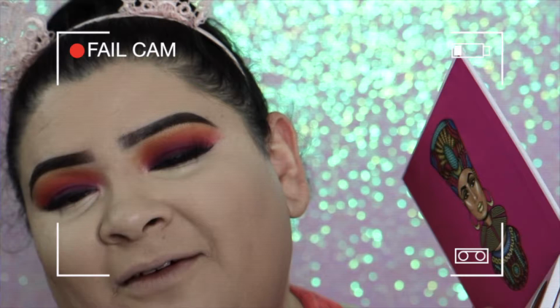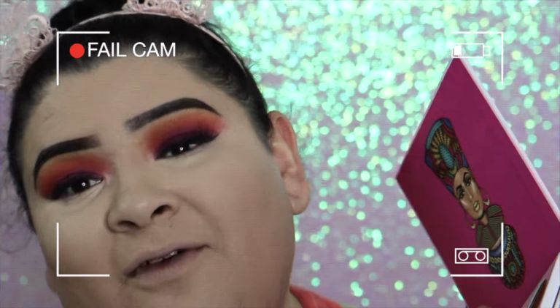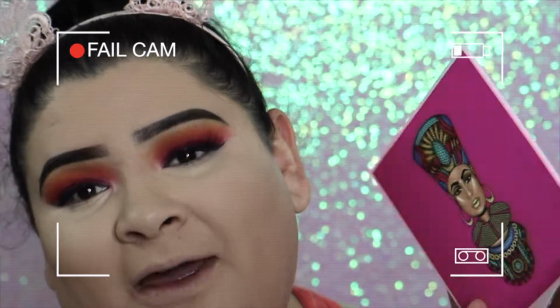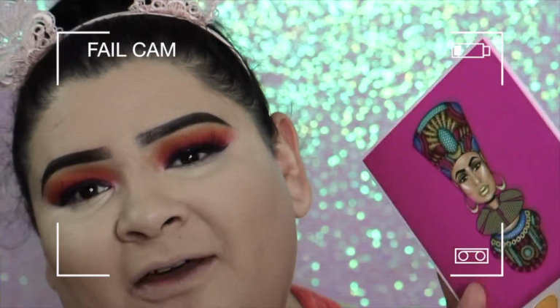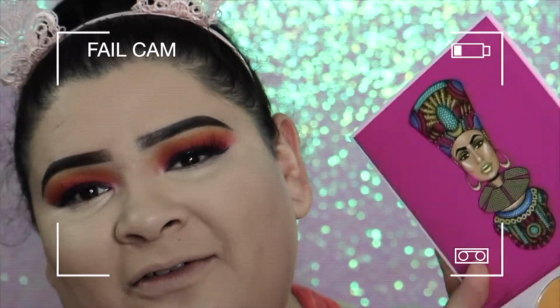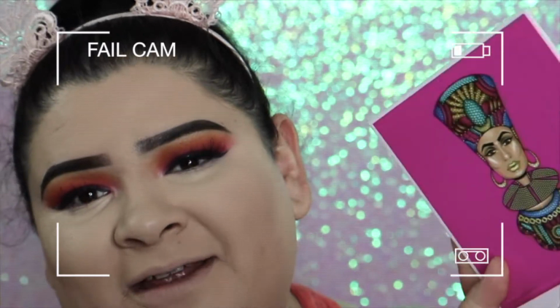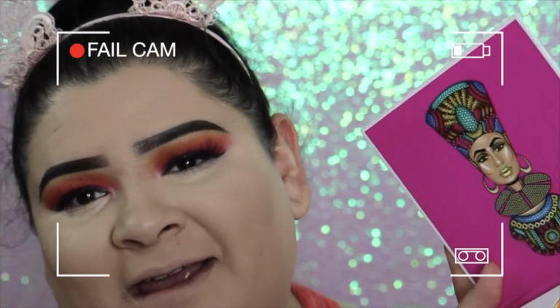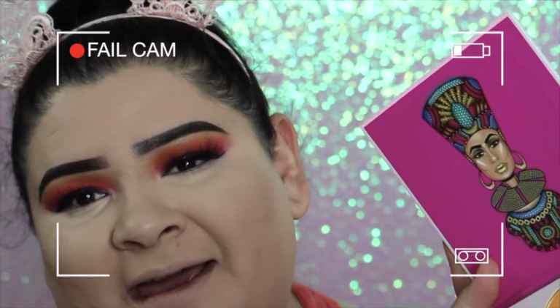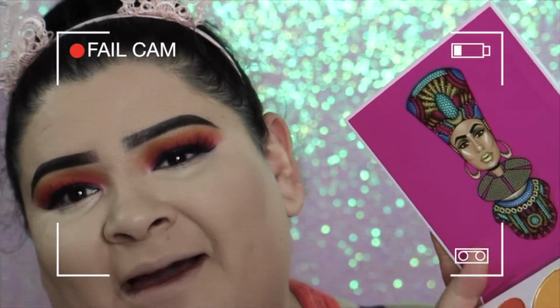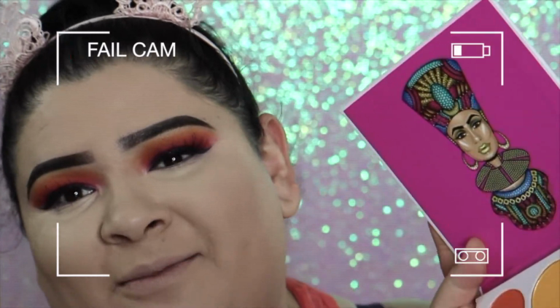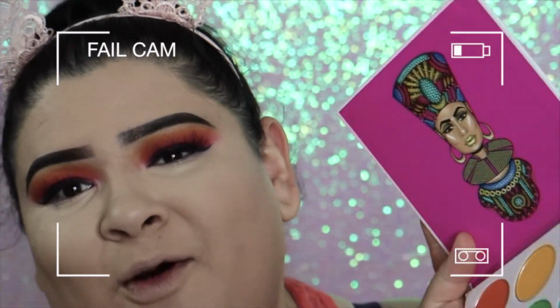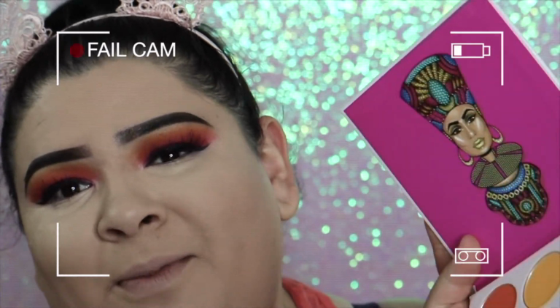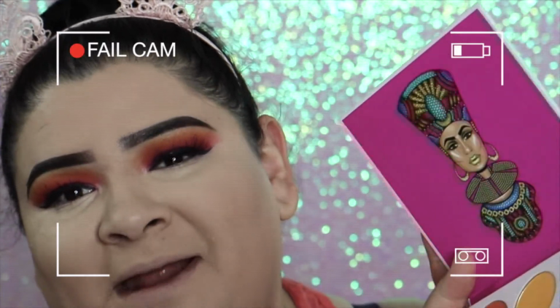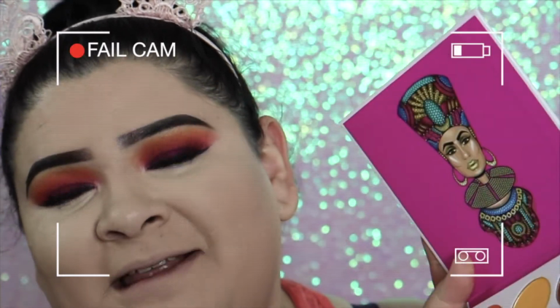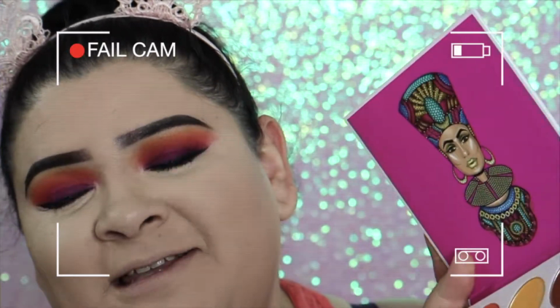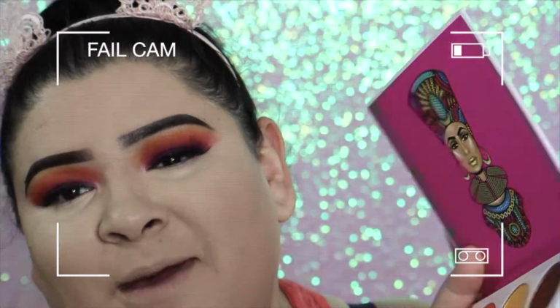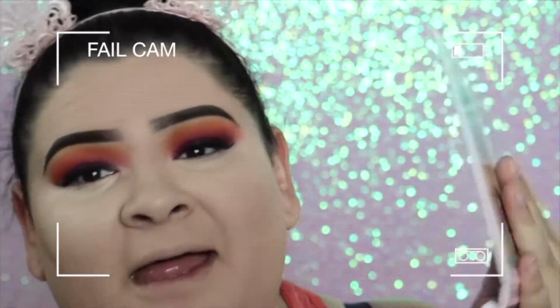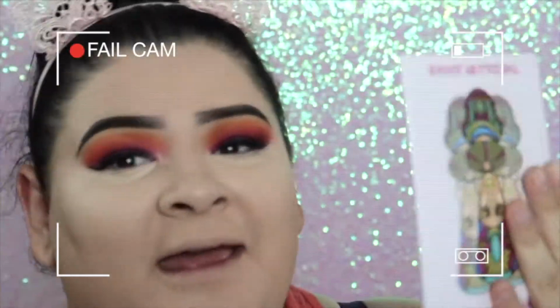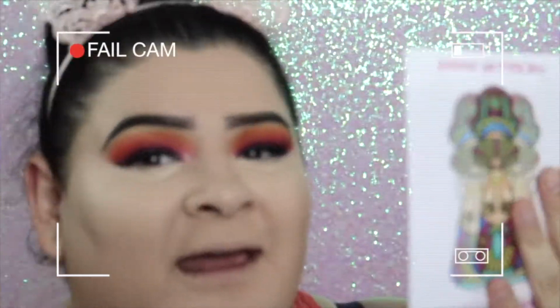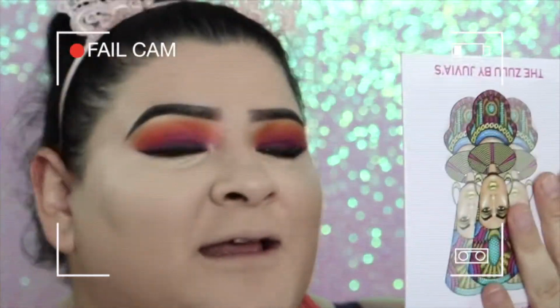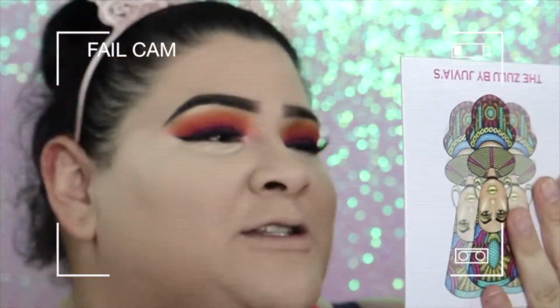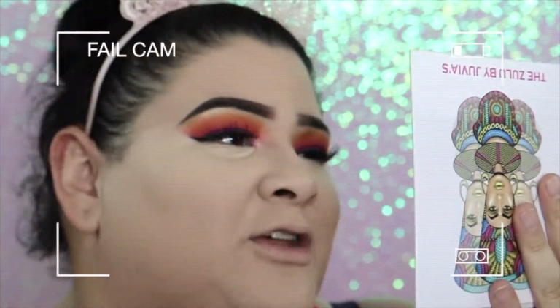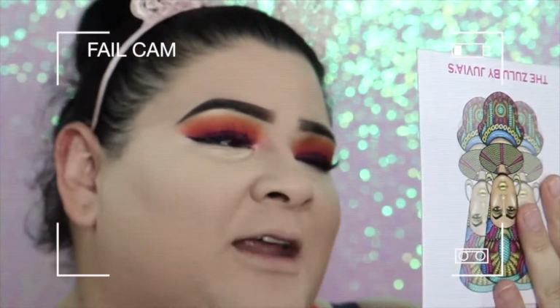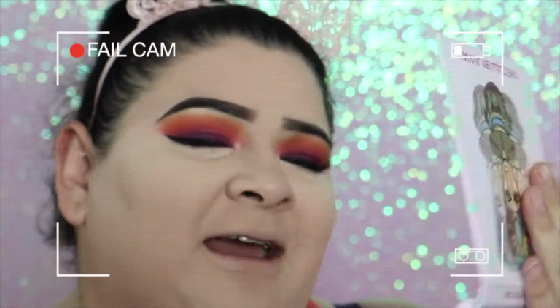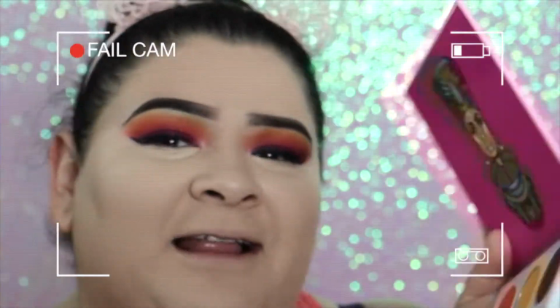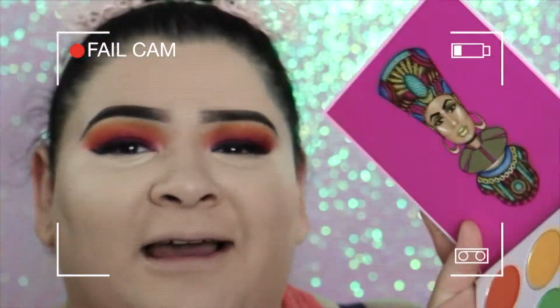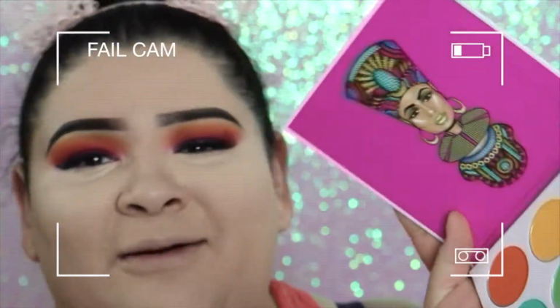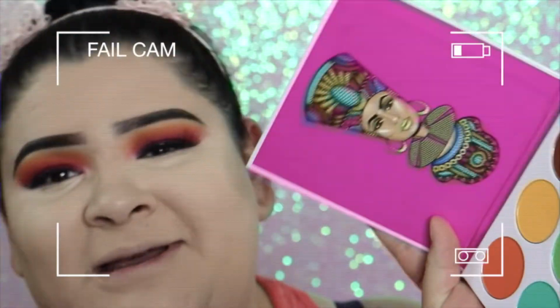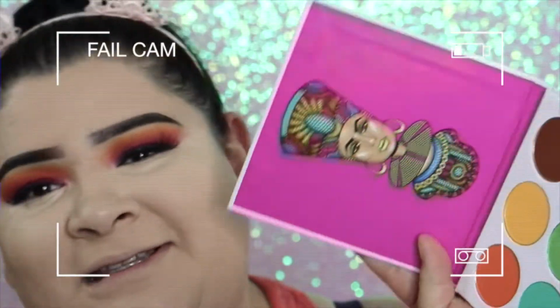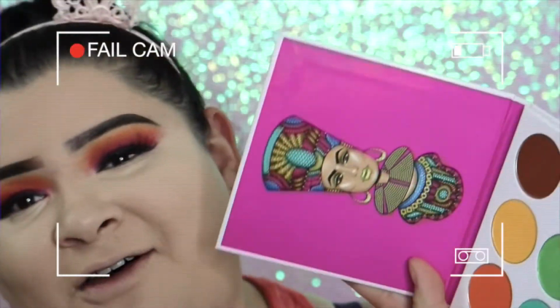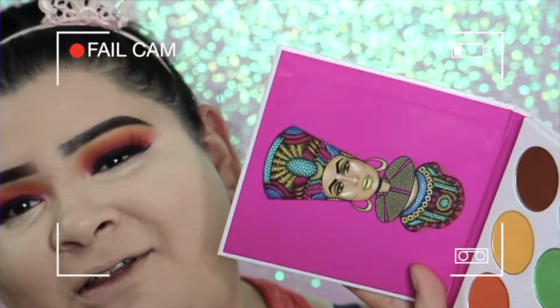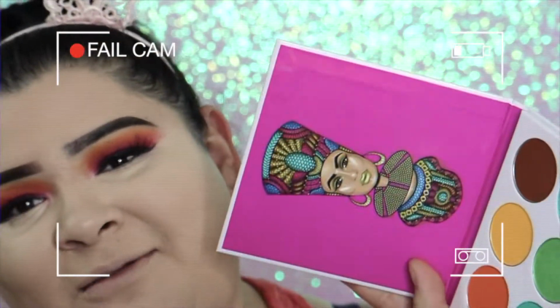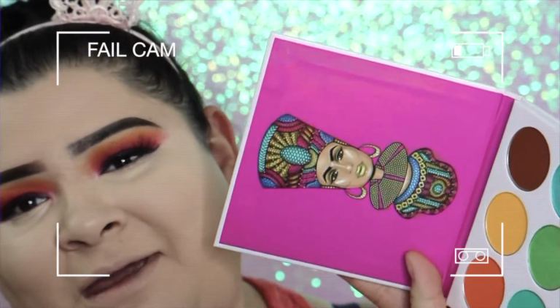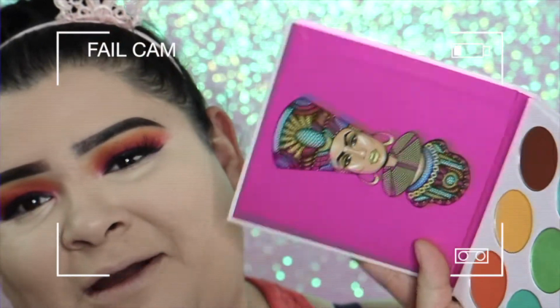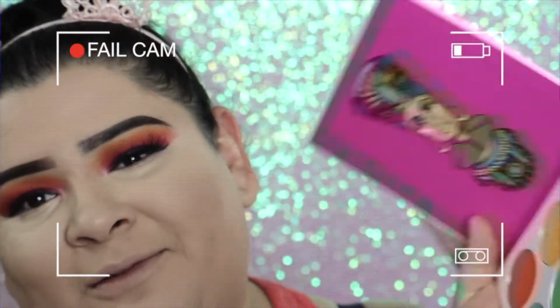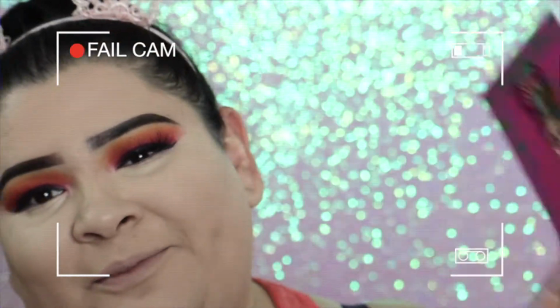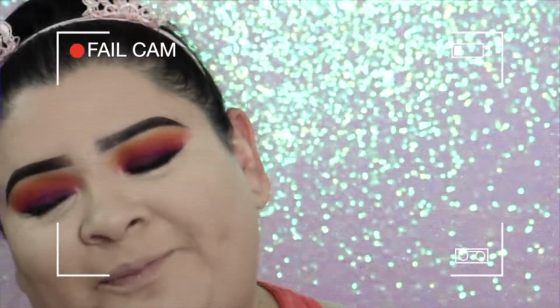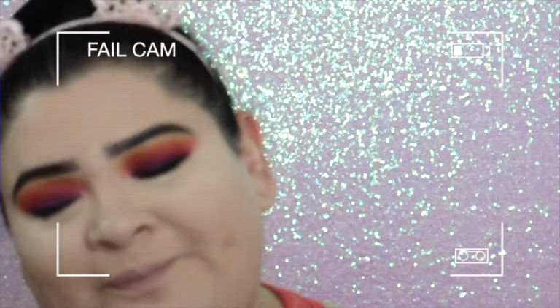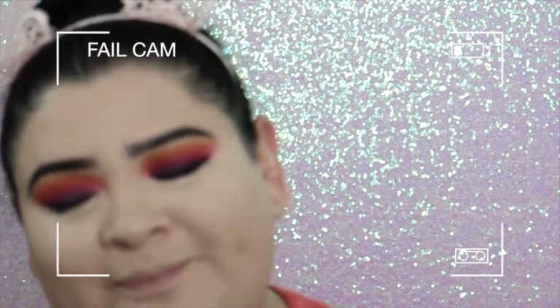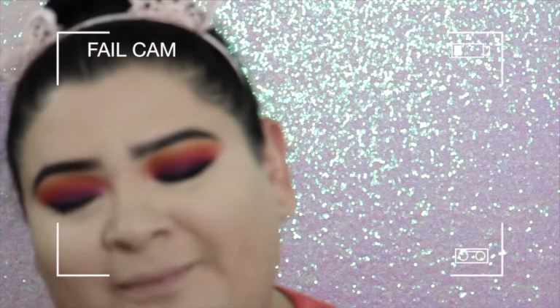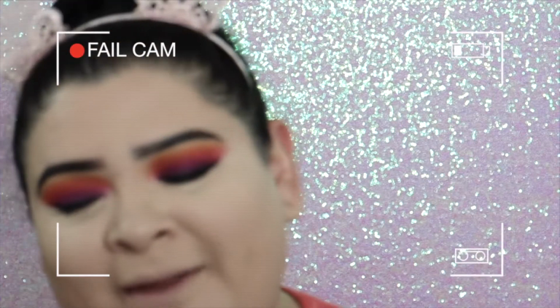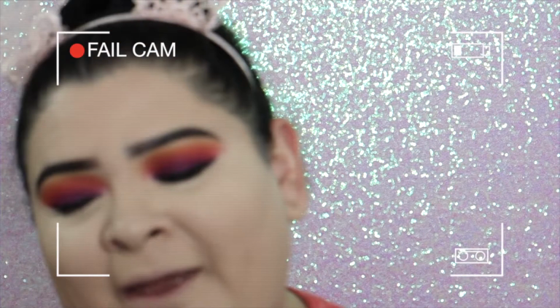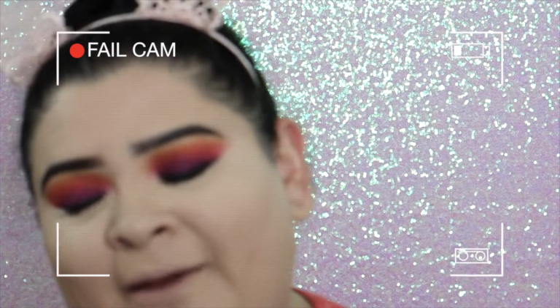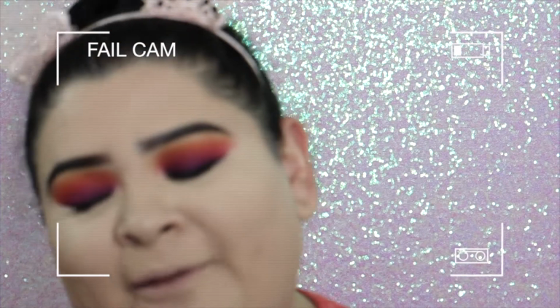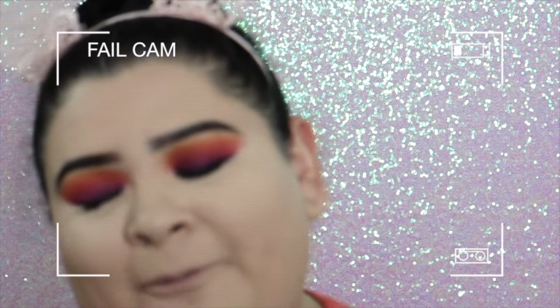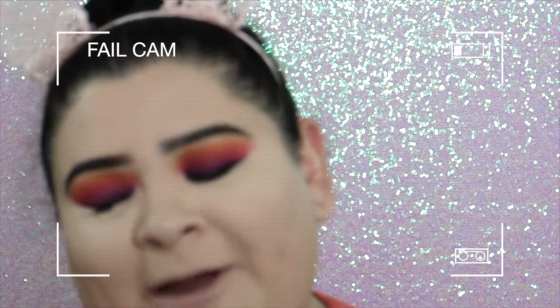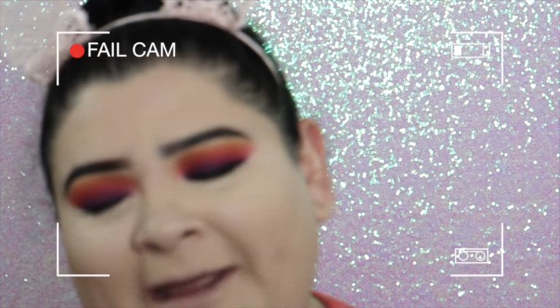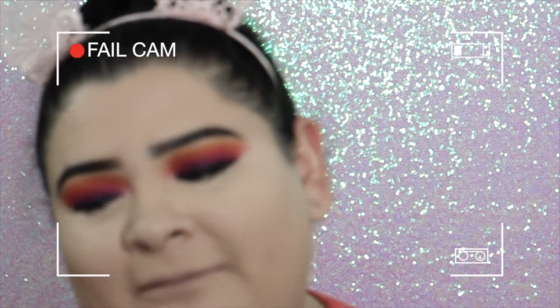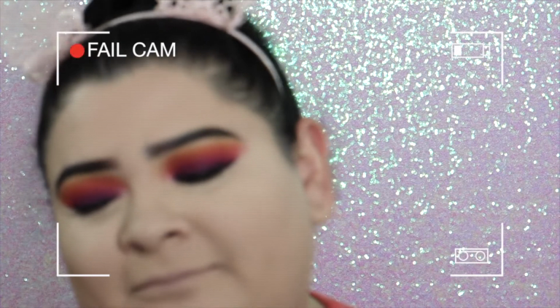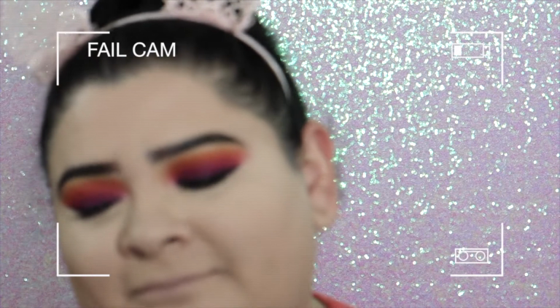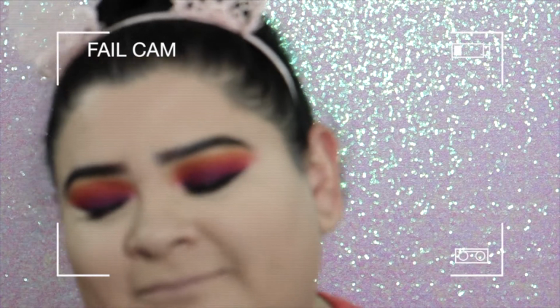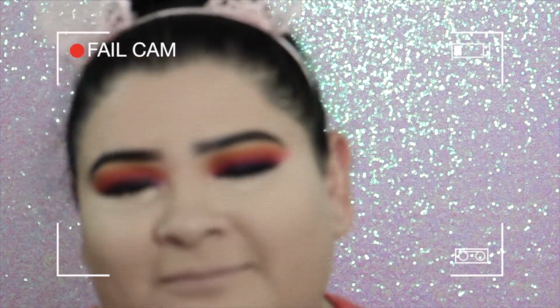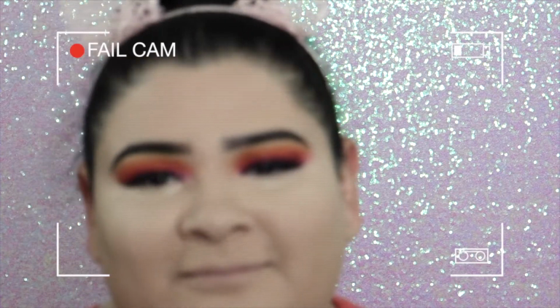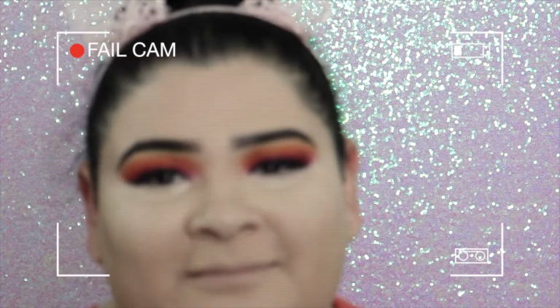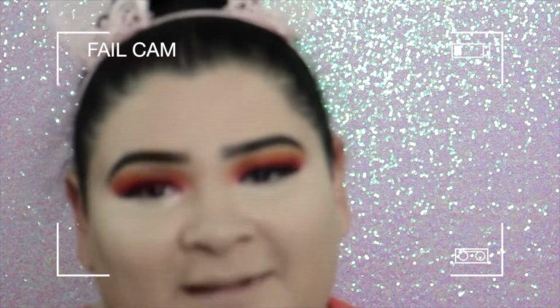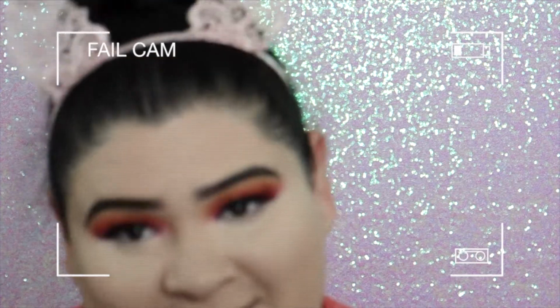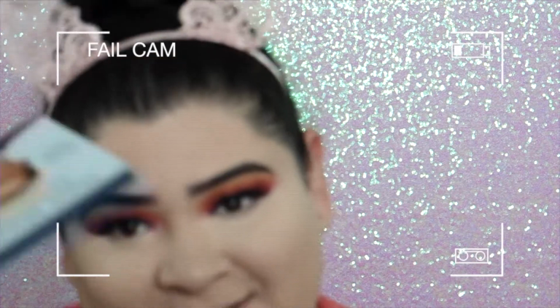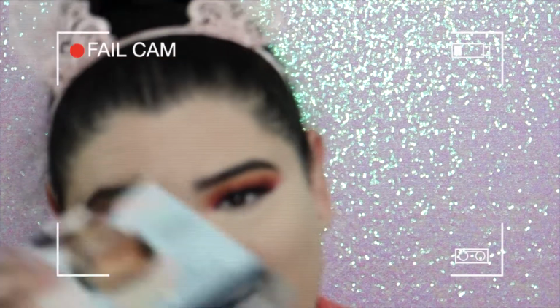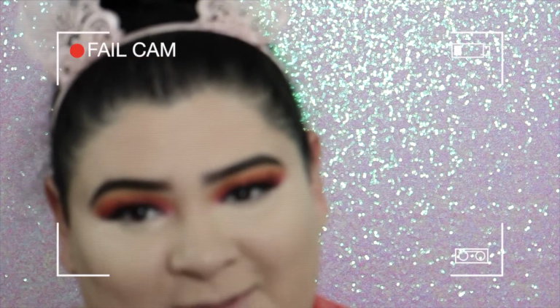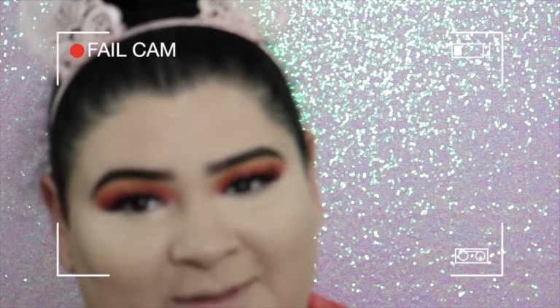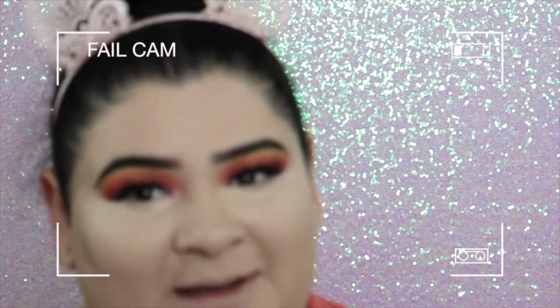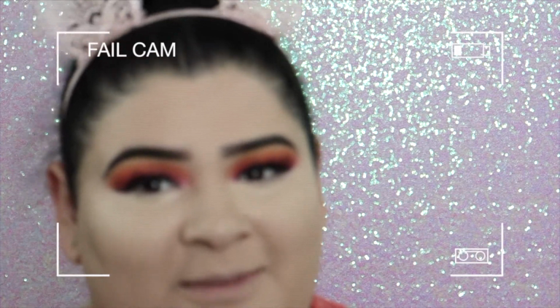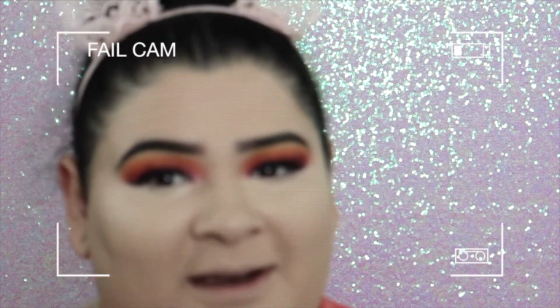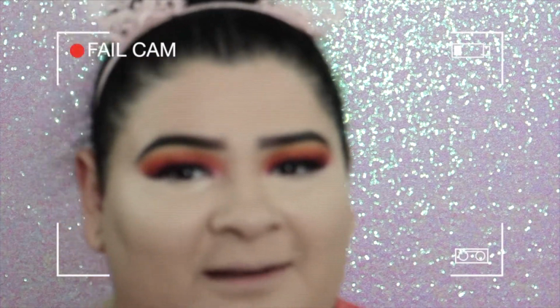Fail of the day. I'm opening this palette so that I can look at myself in the mirror. This is the one with the mirror.